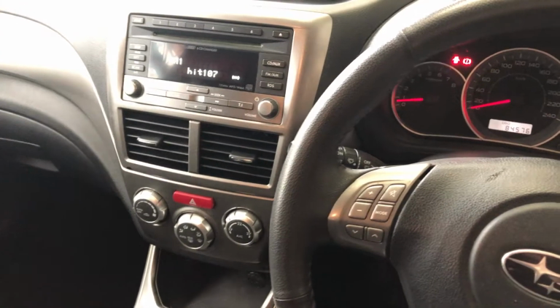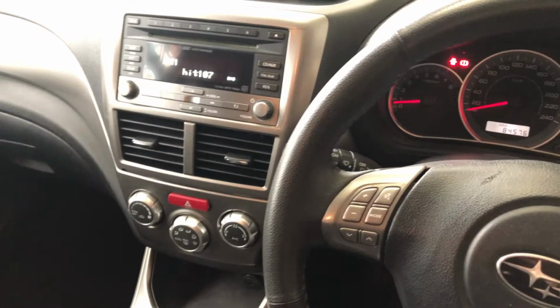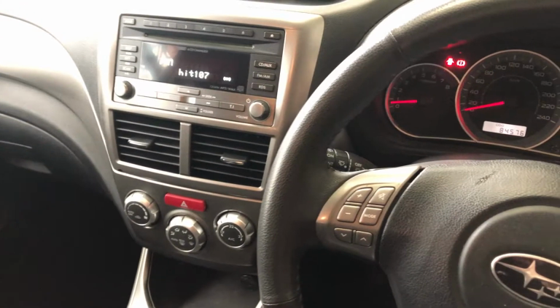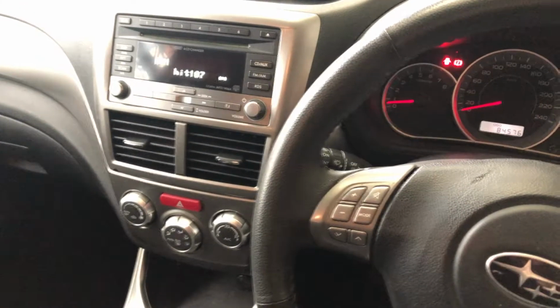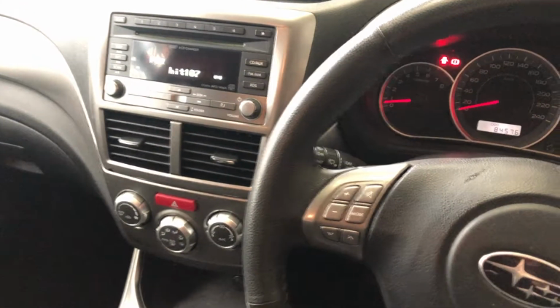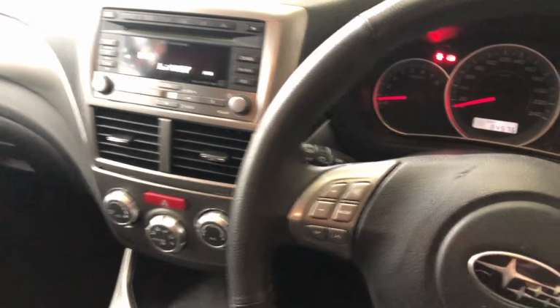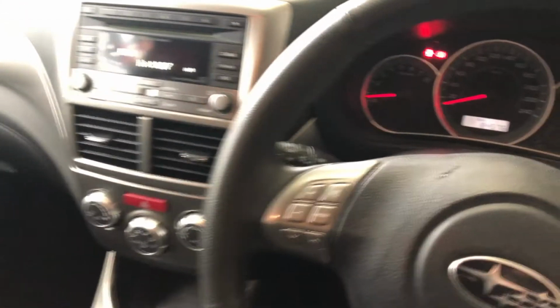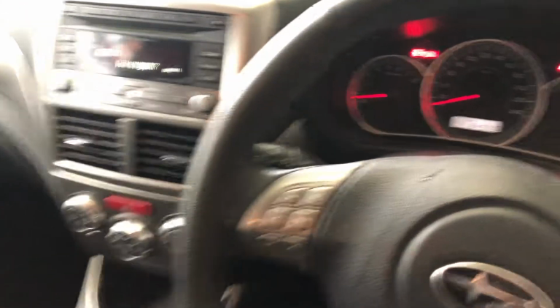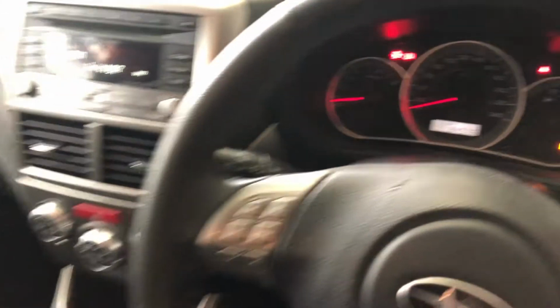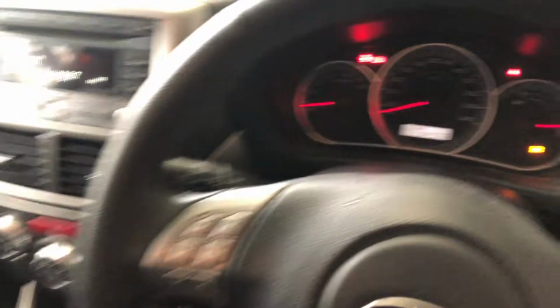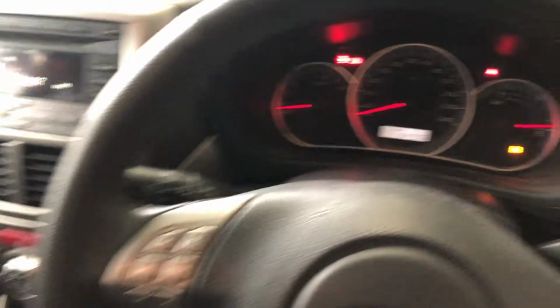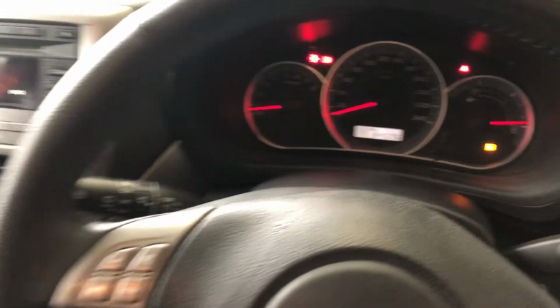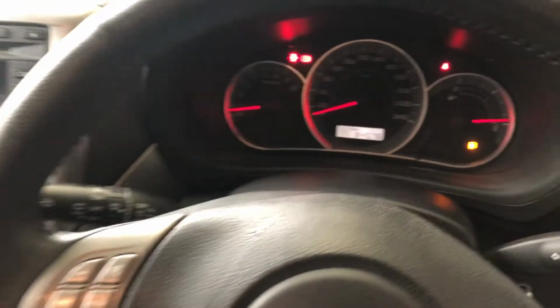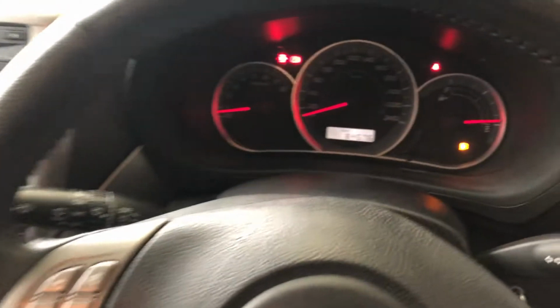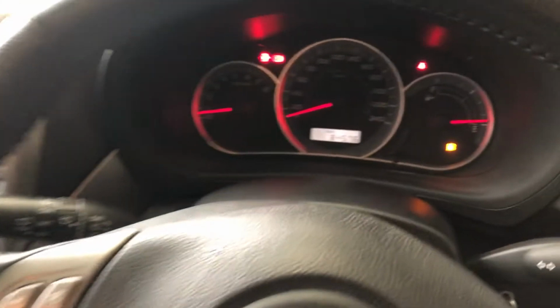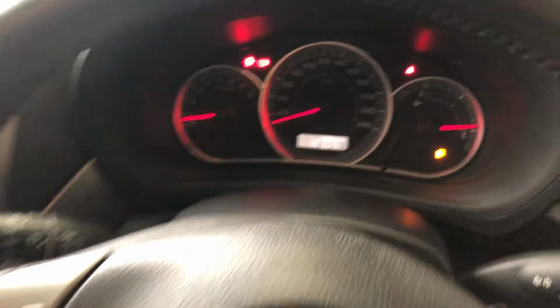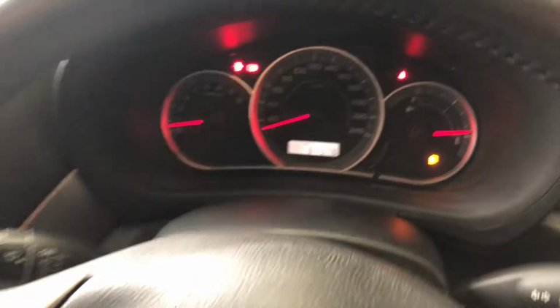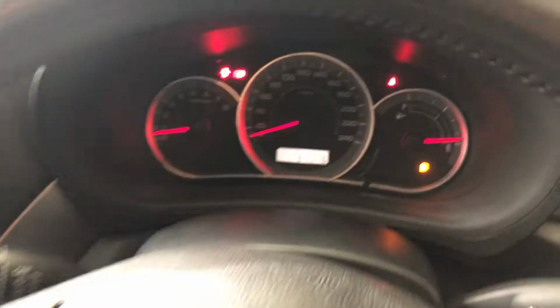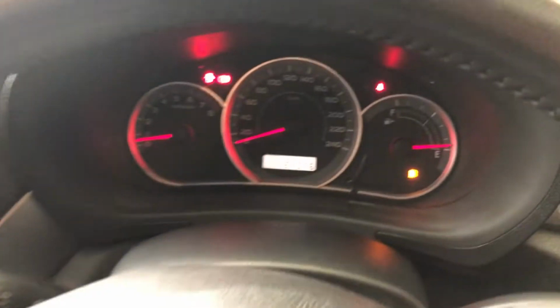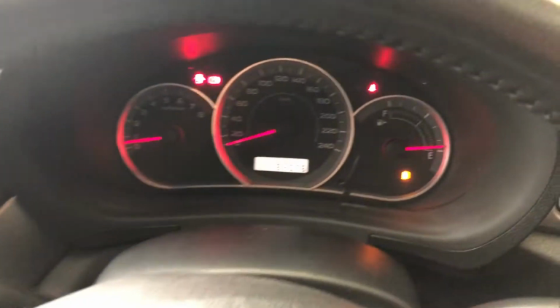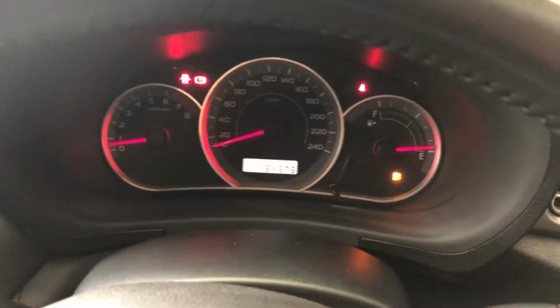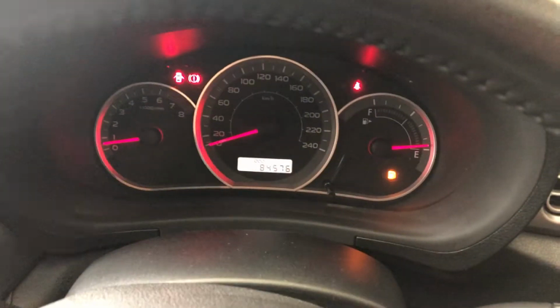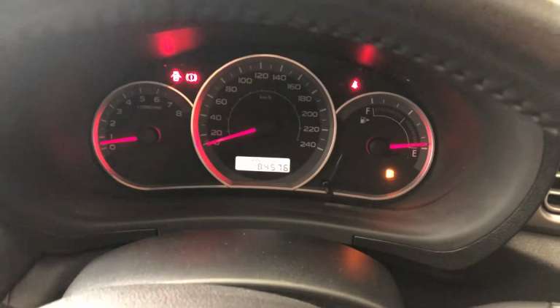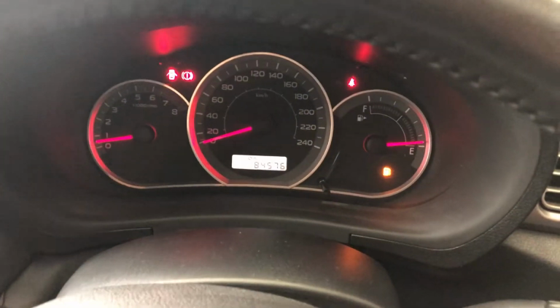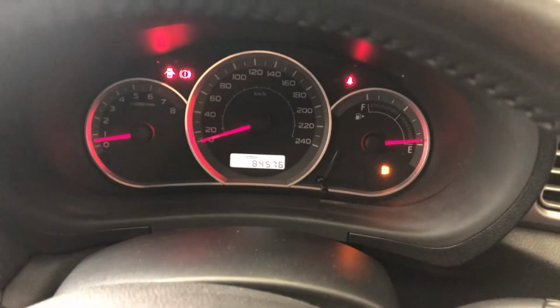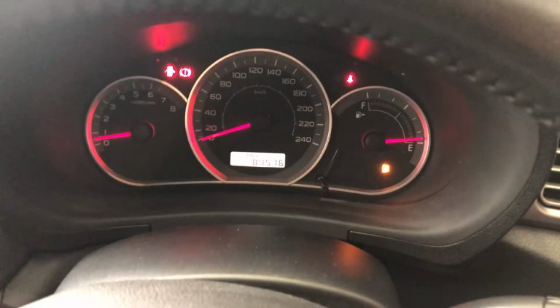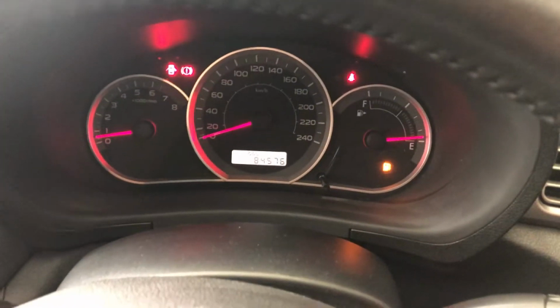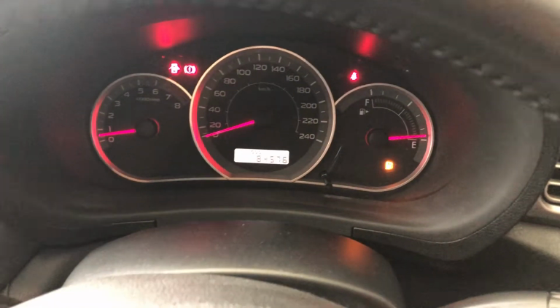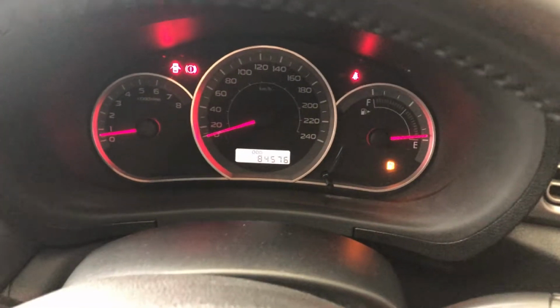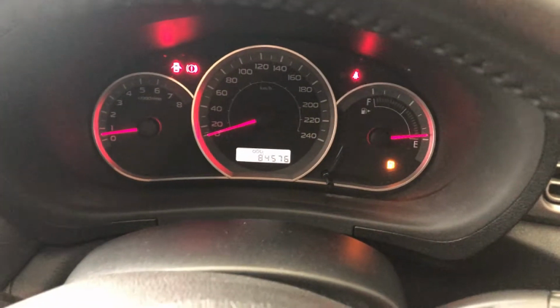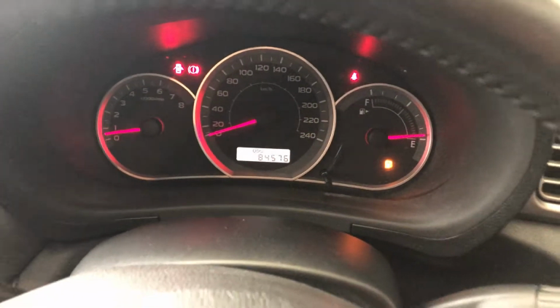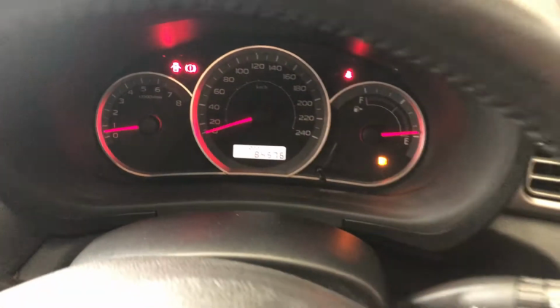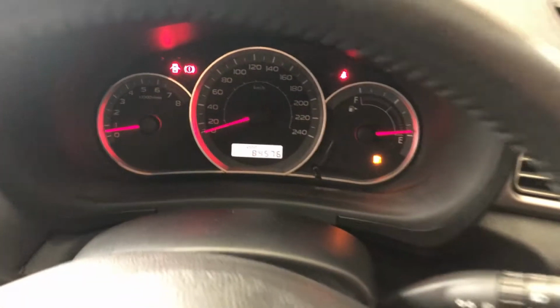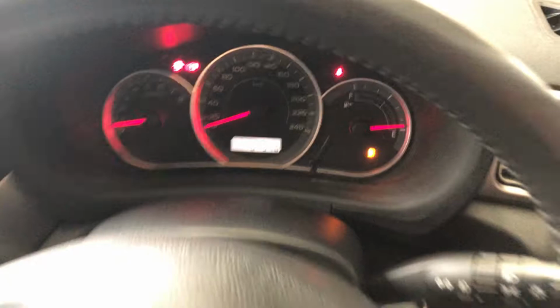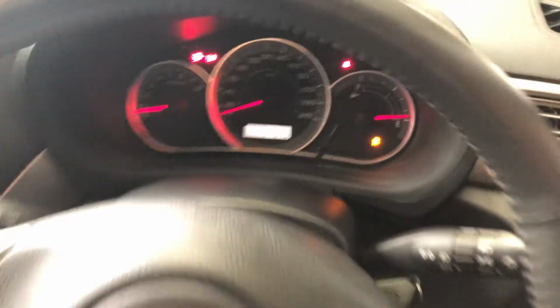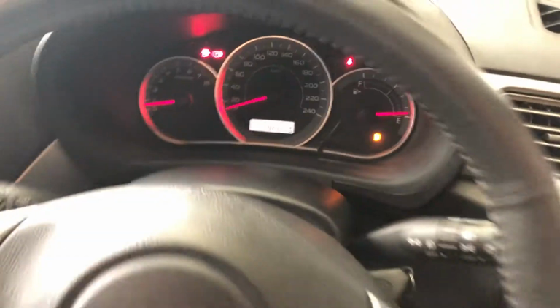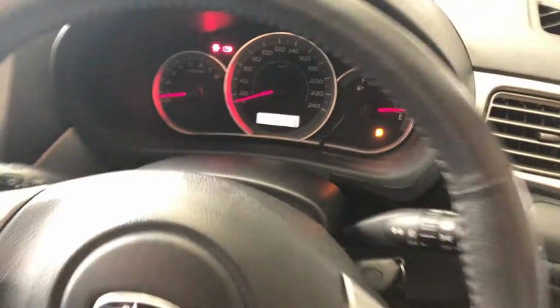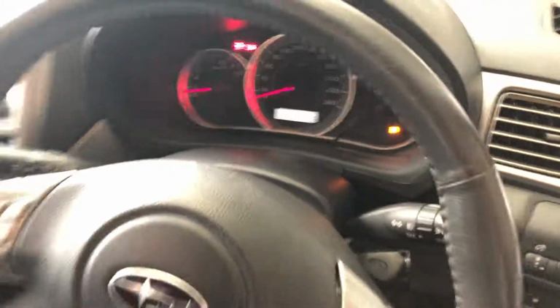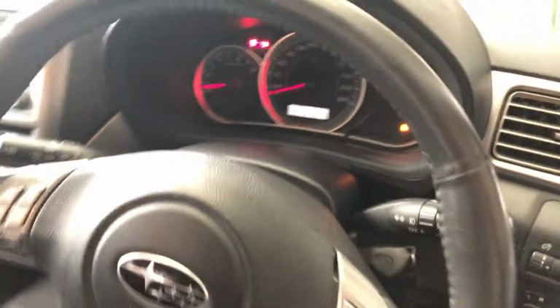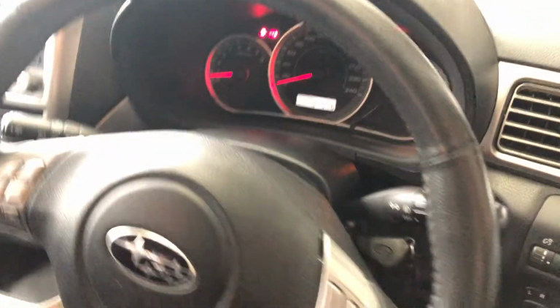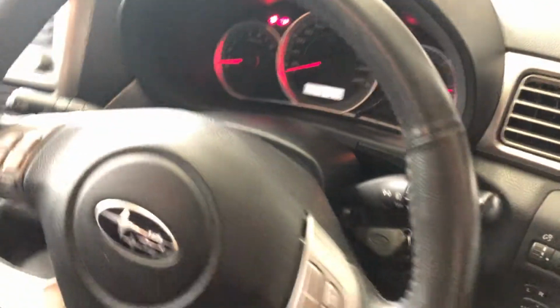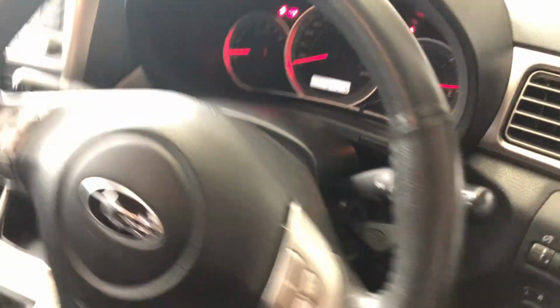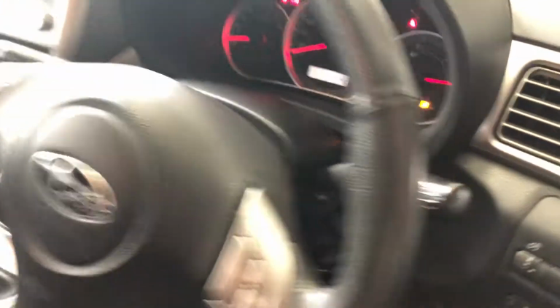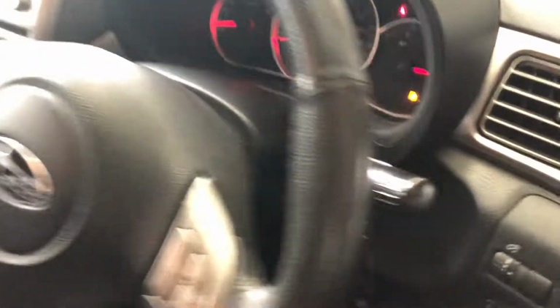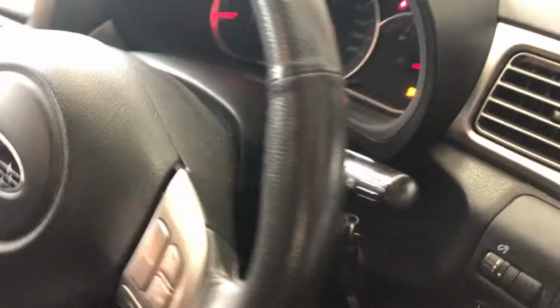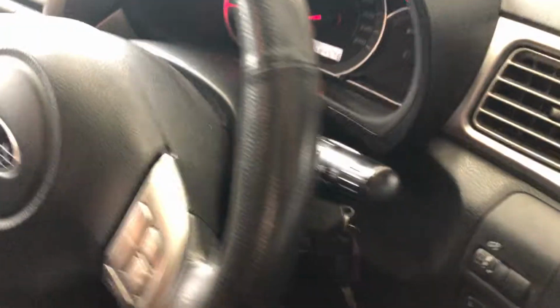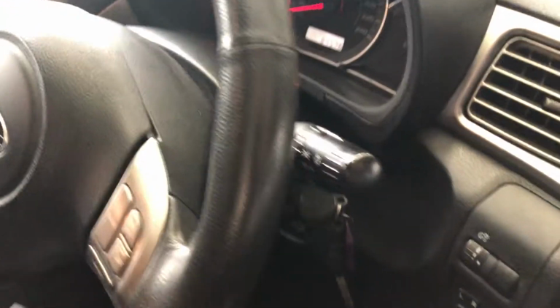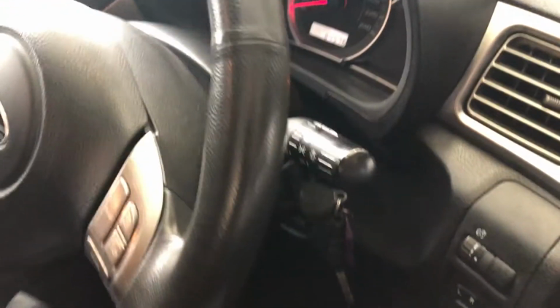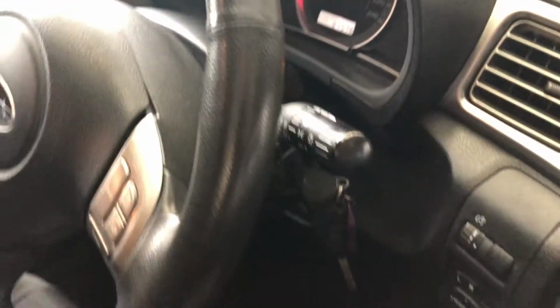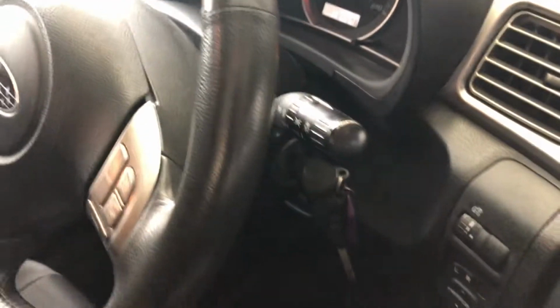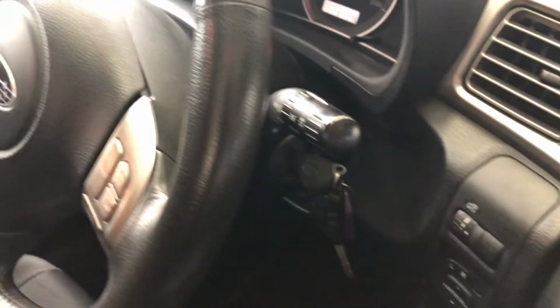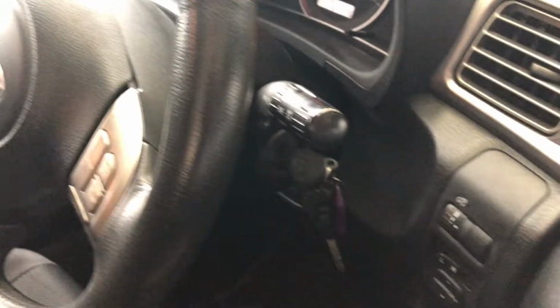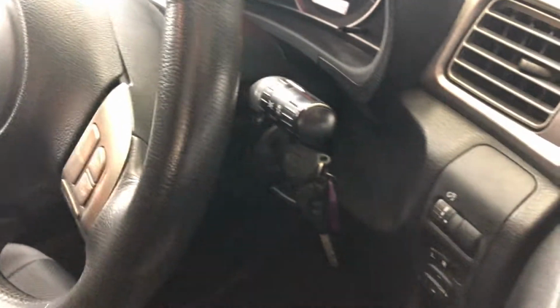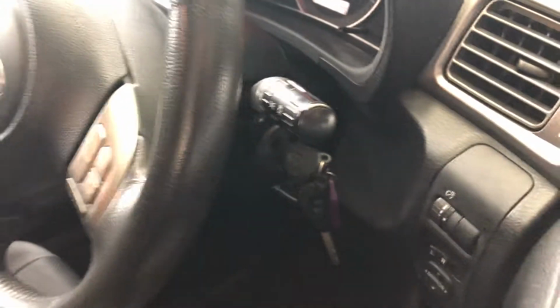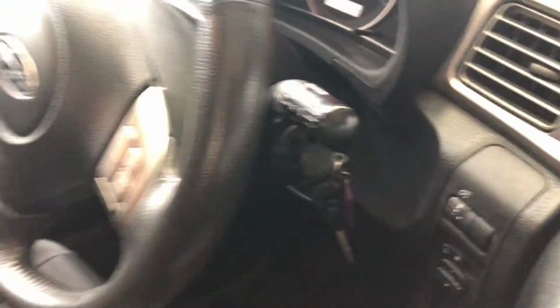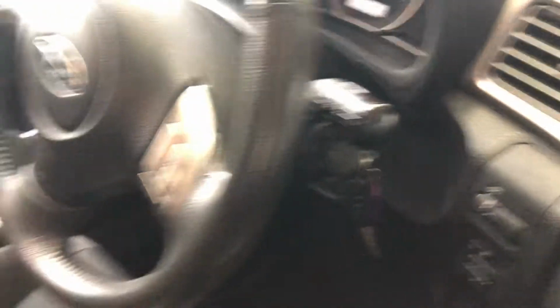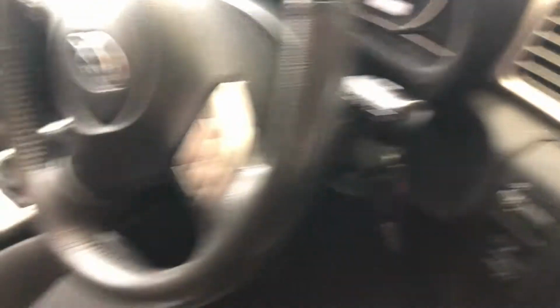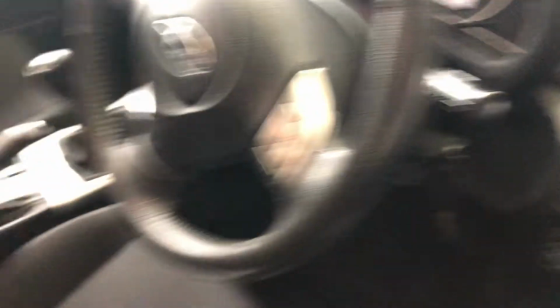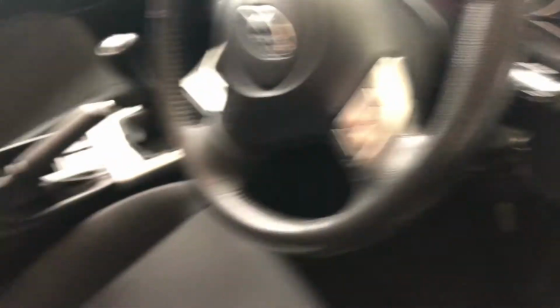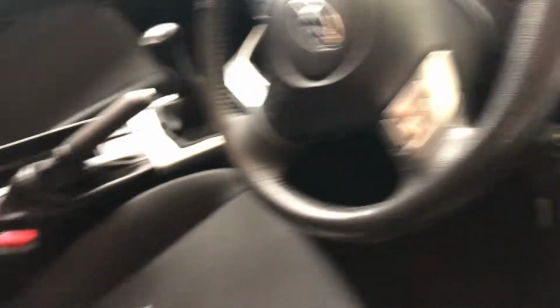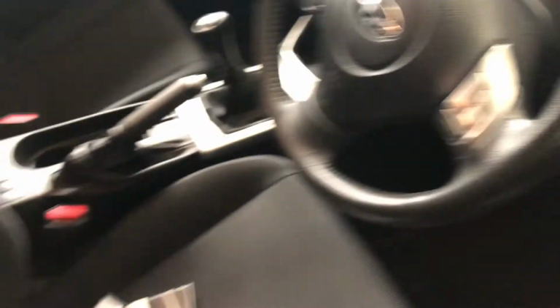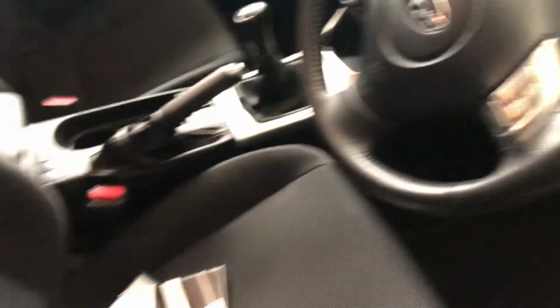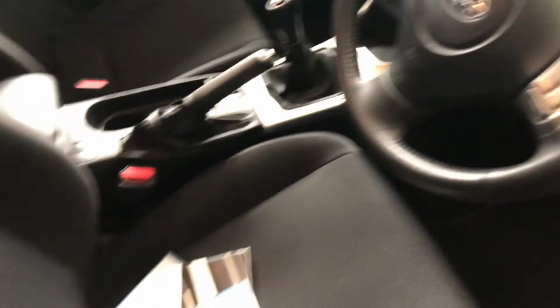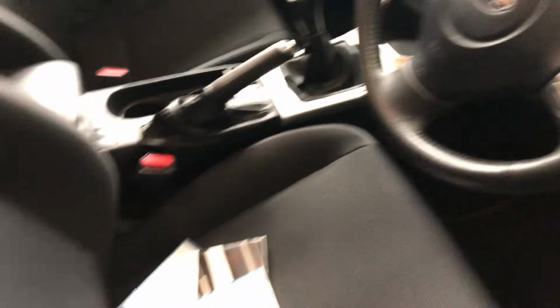This car has only travelled 84,000km on the clock. It comes with two sets of keys and a full set of books.